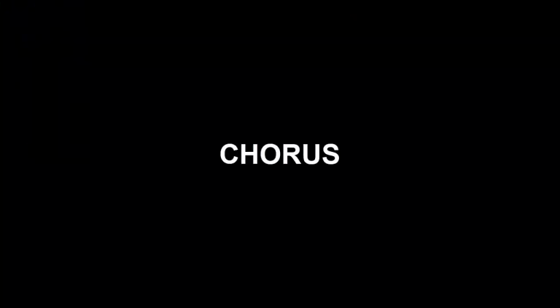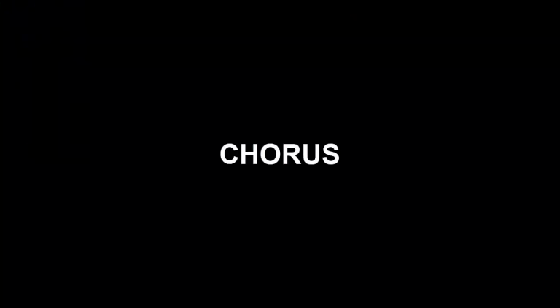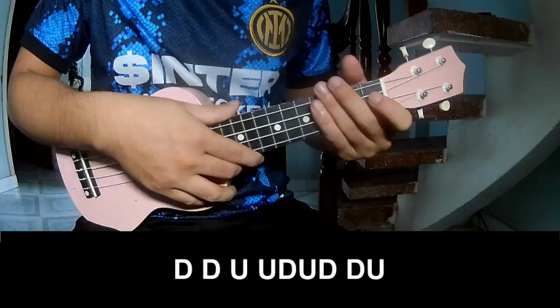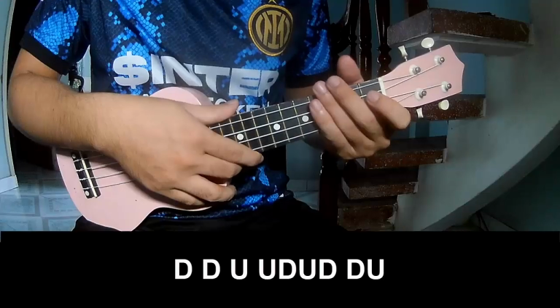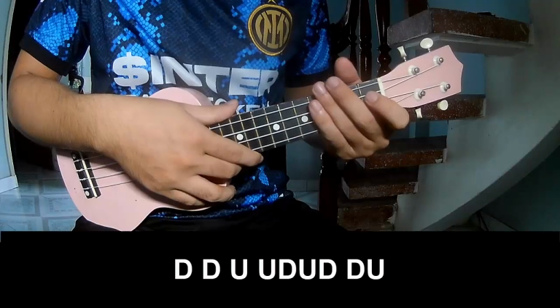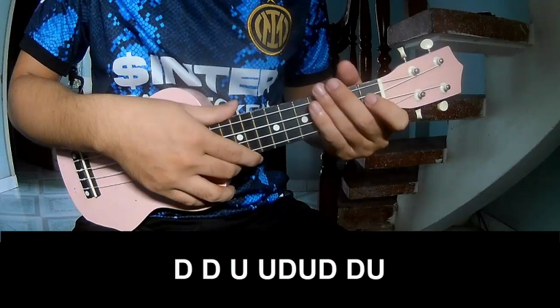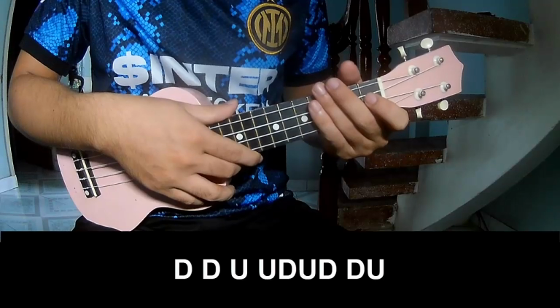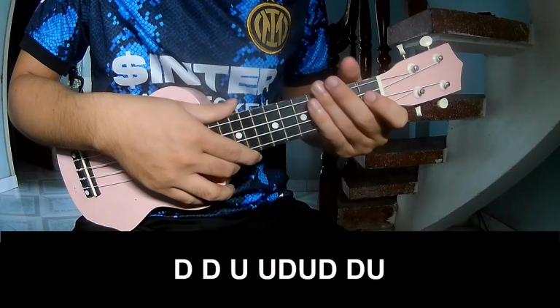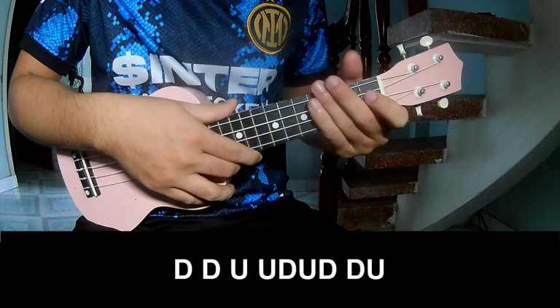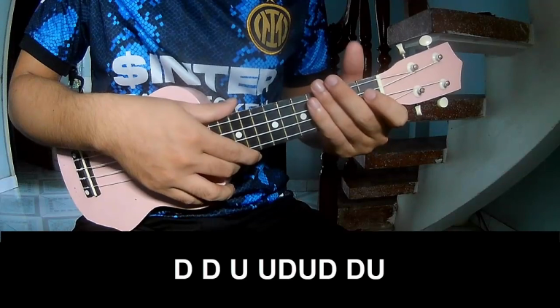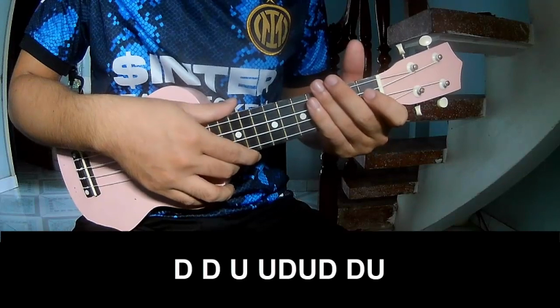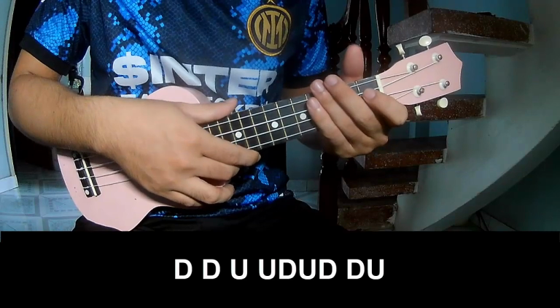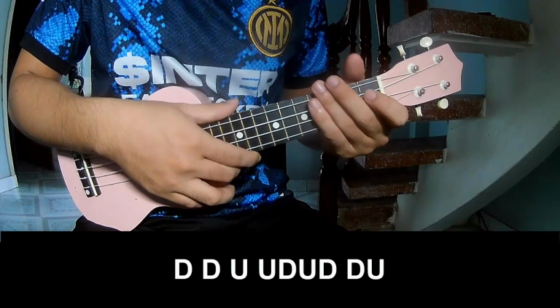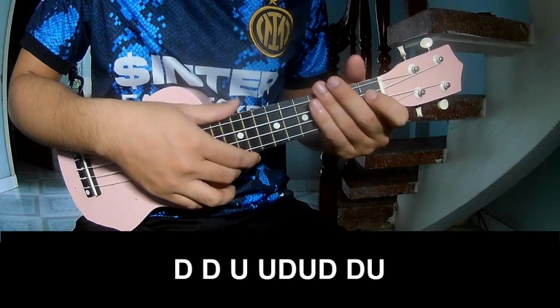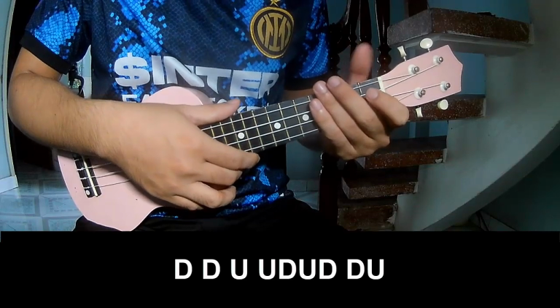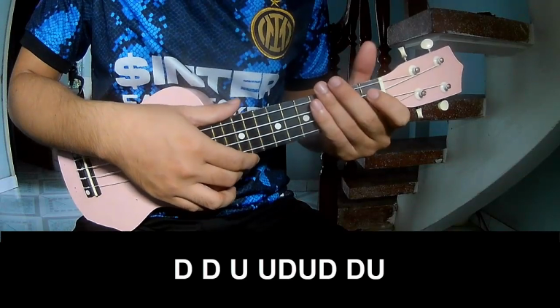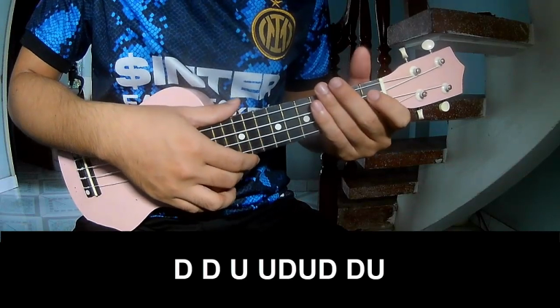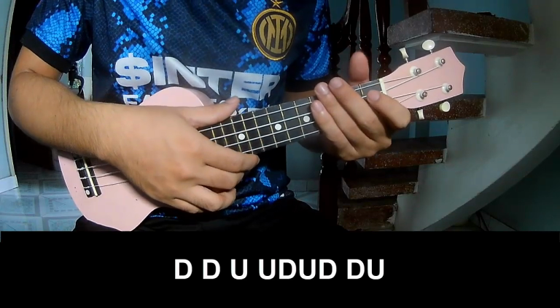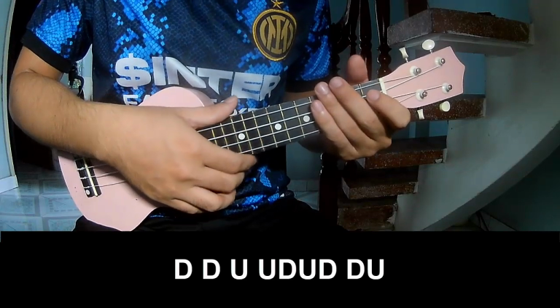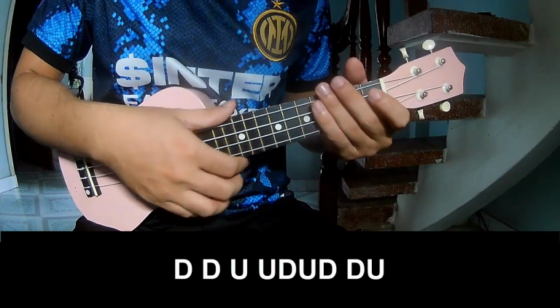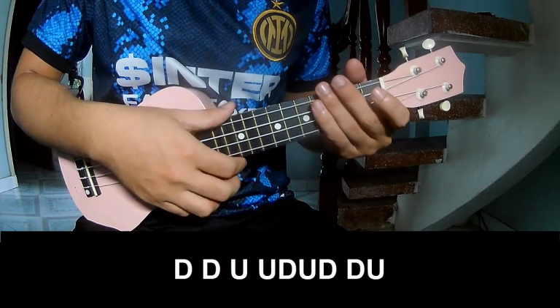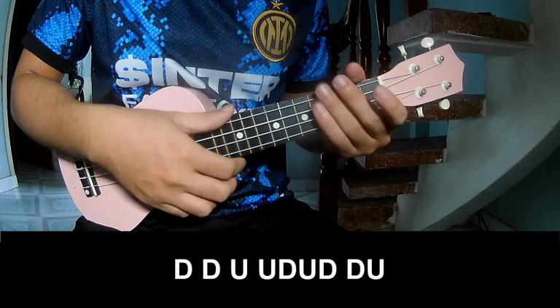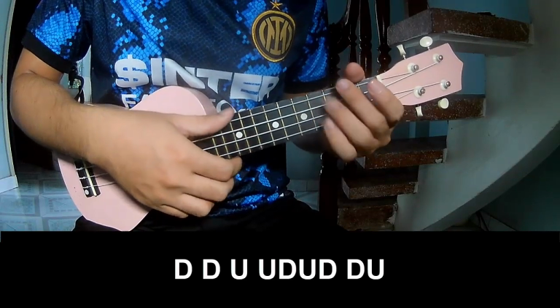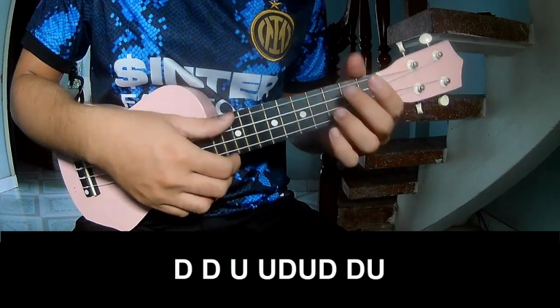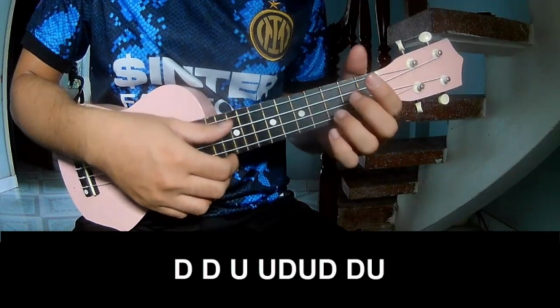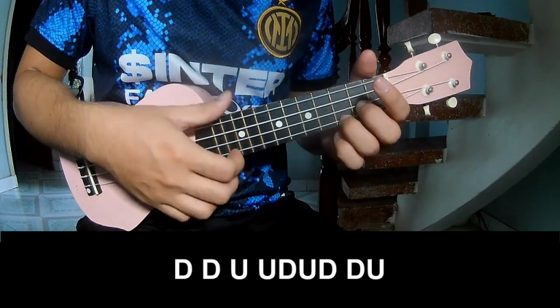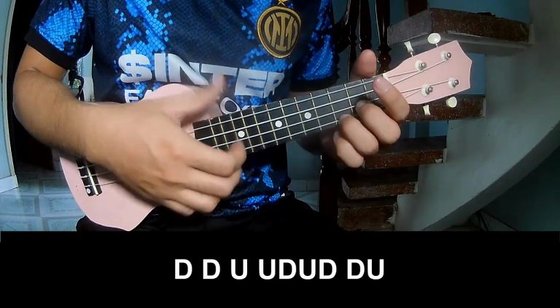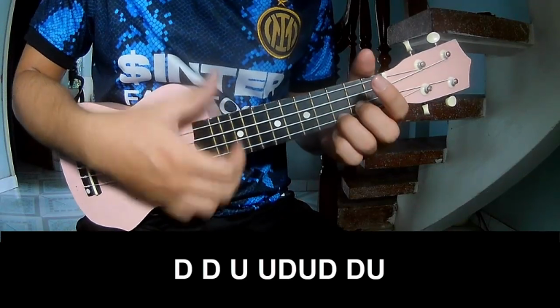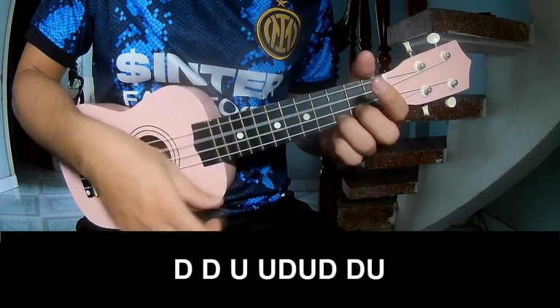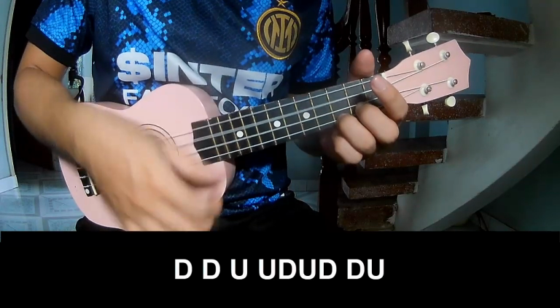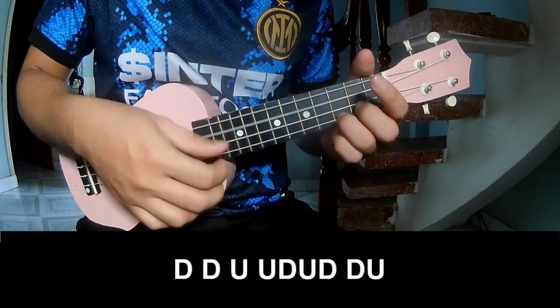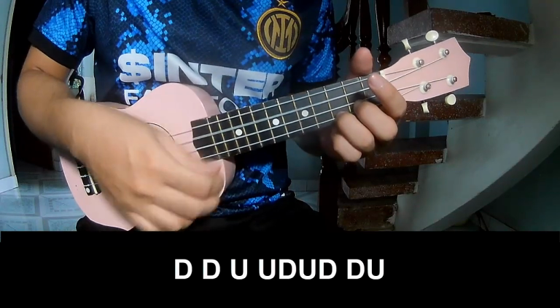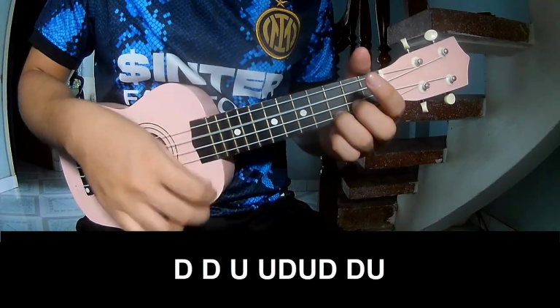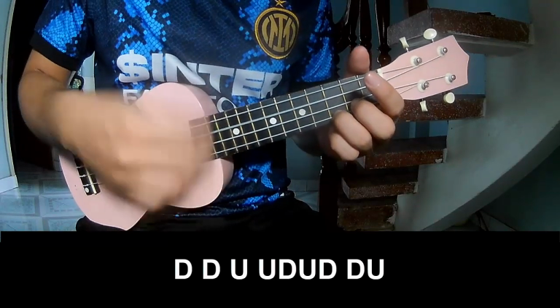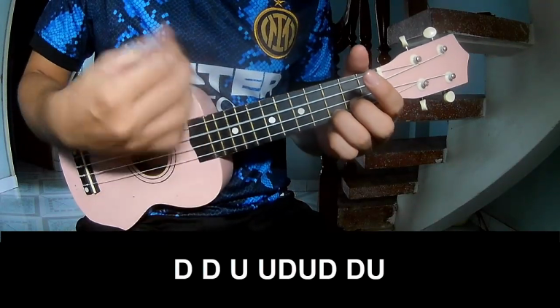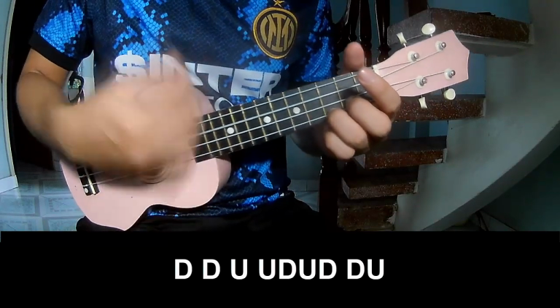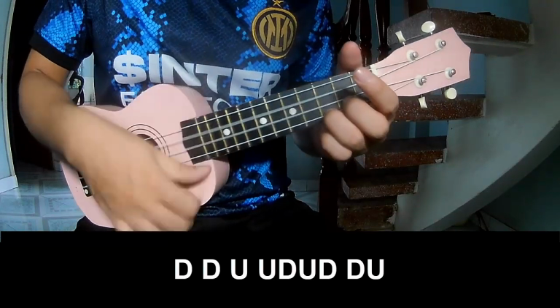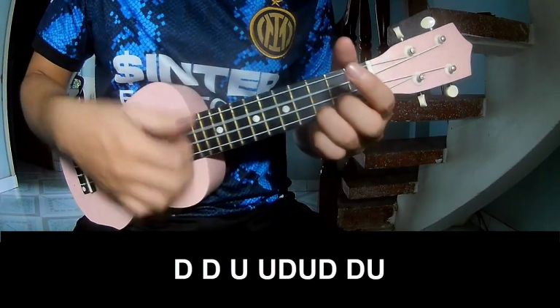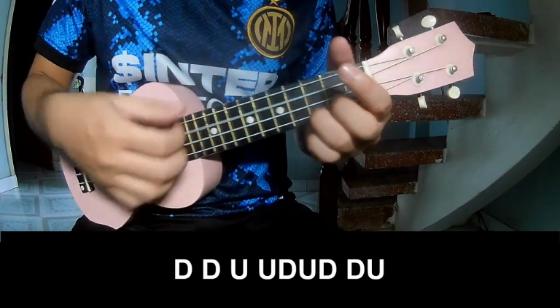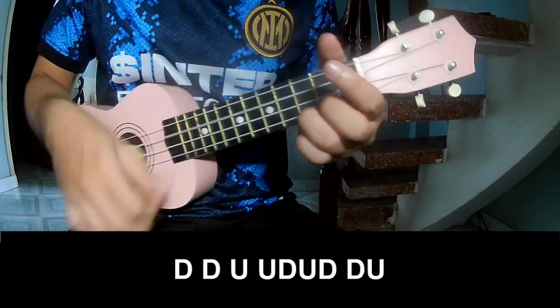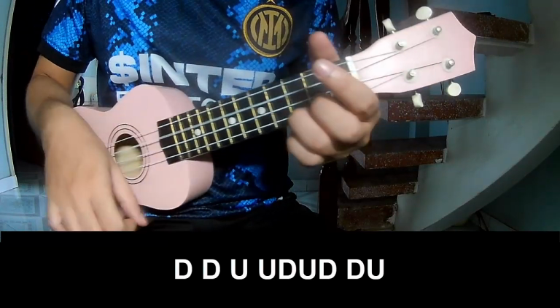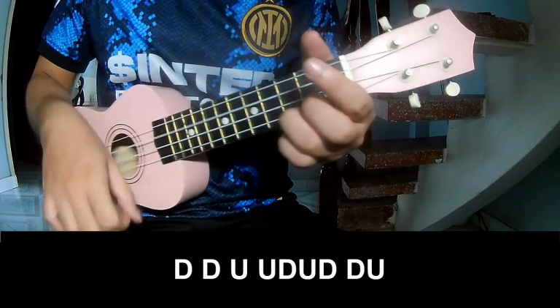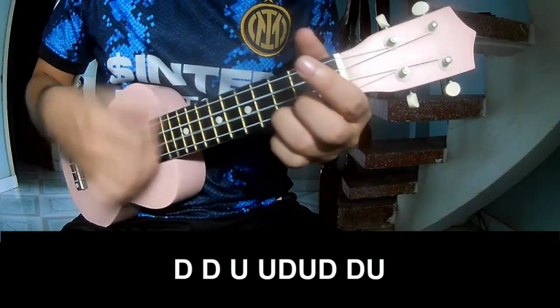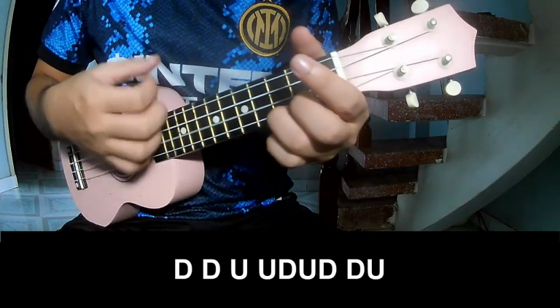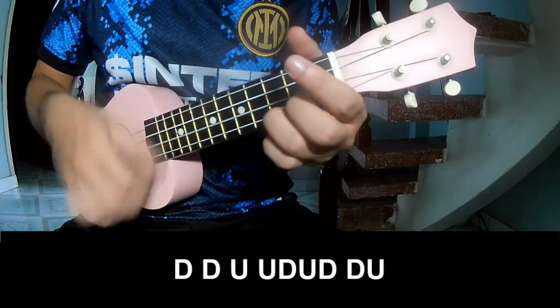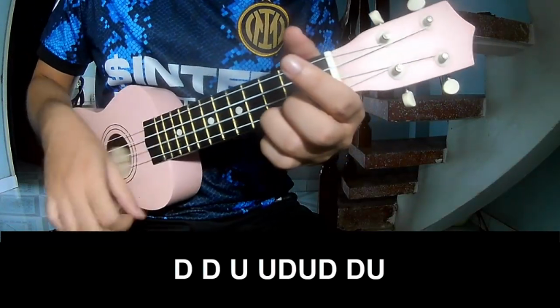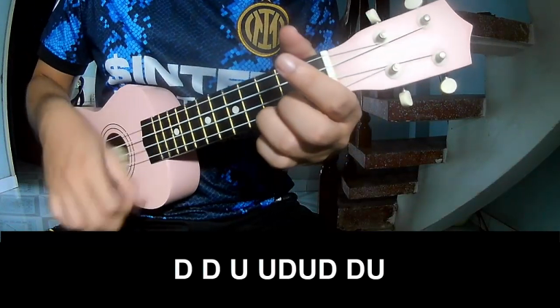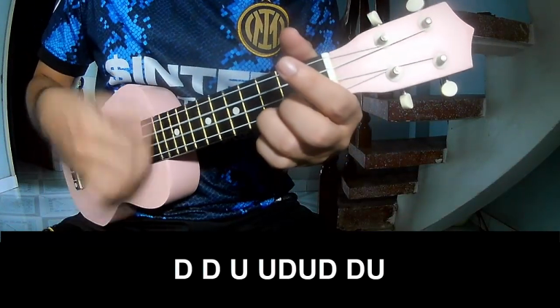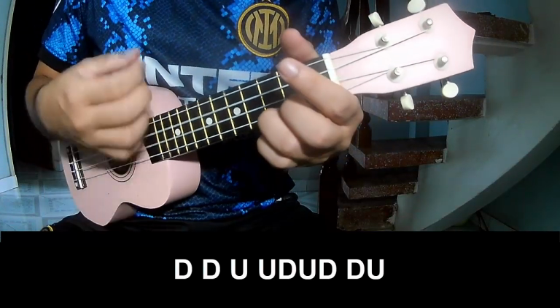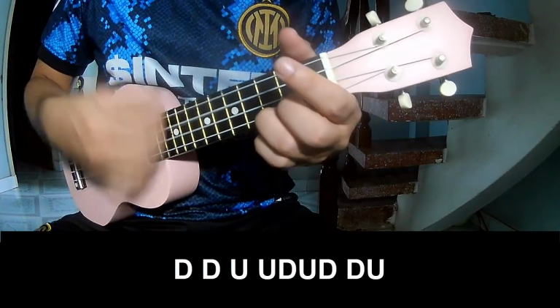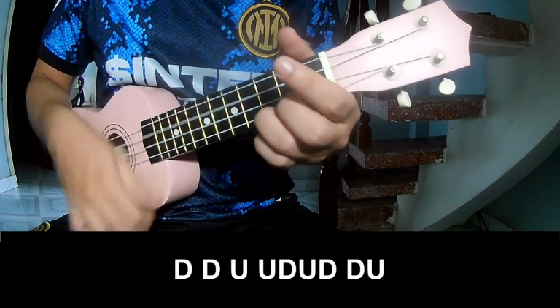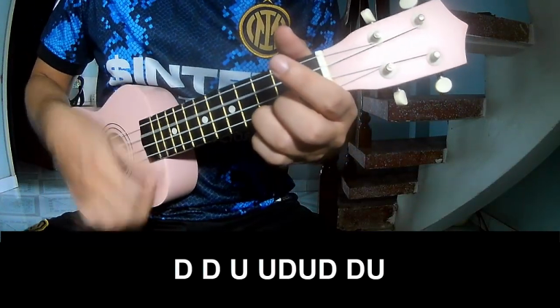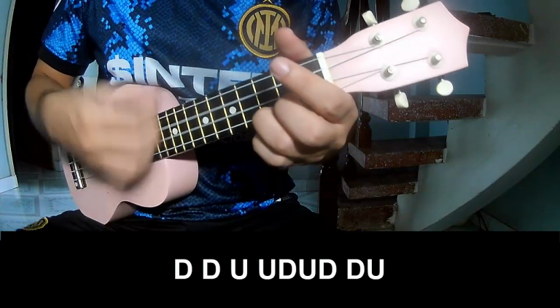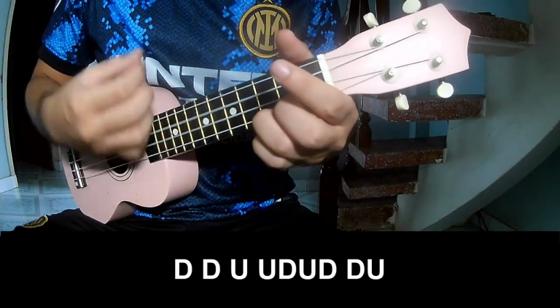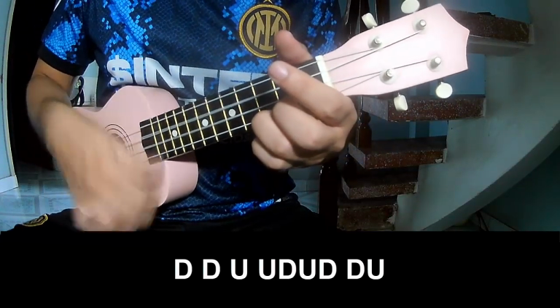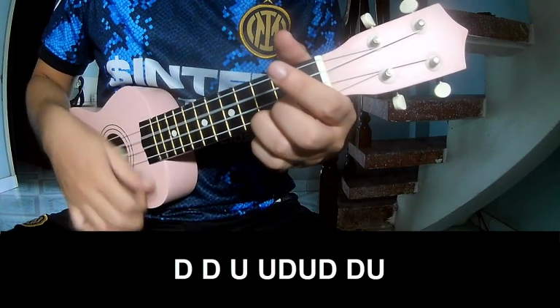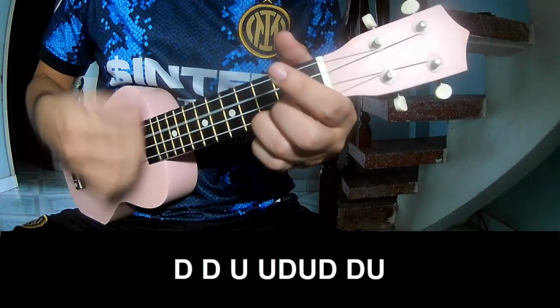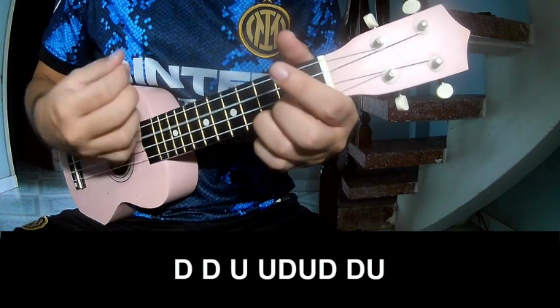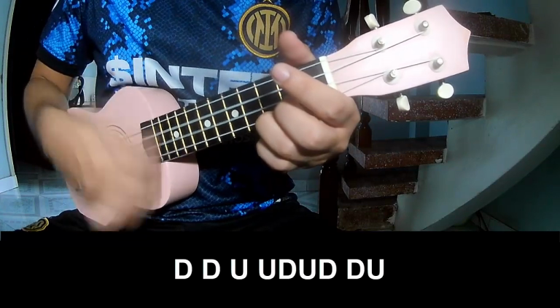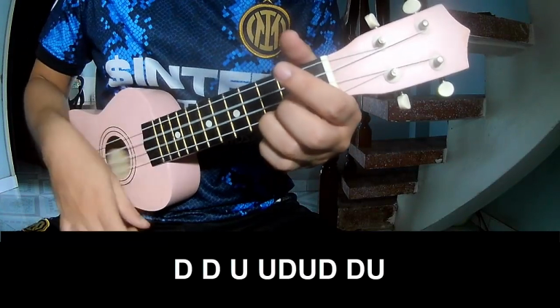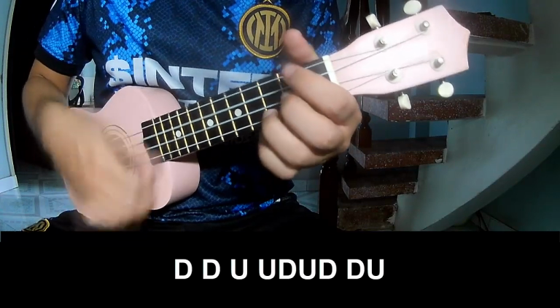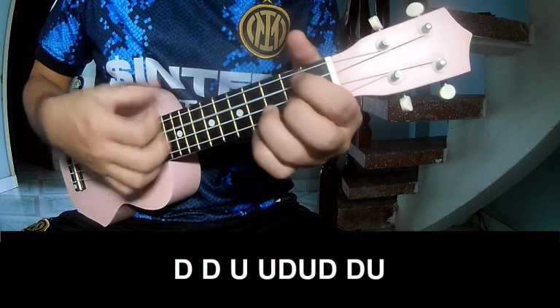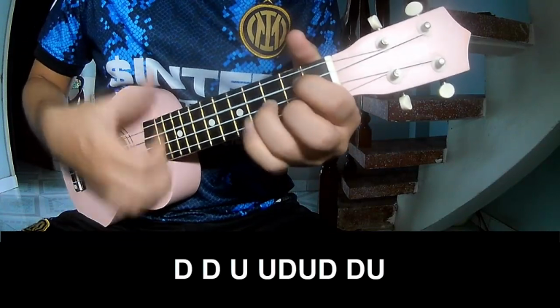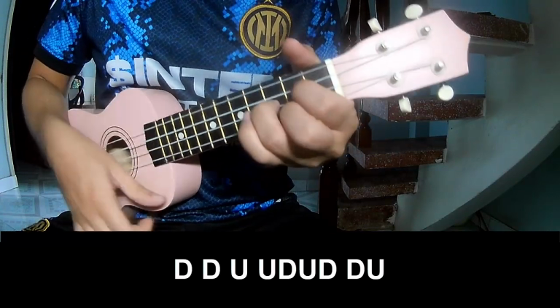For the chorus and outro, do play: Tao, Tao up up Tao Tao Tao.